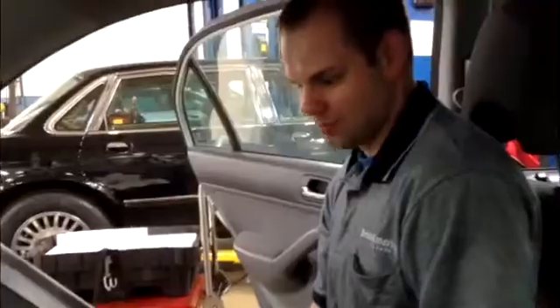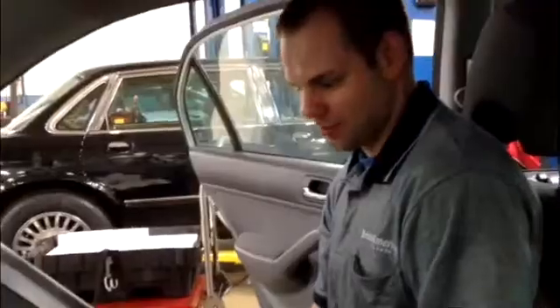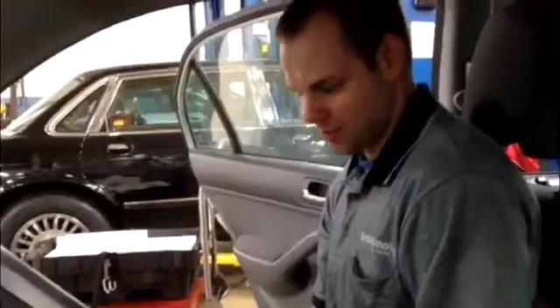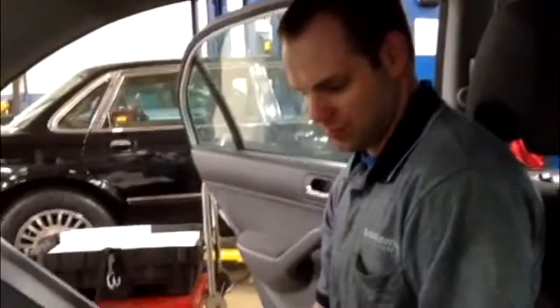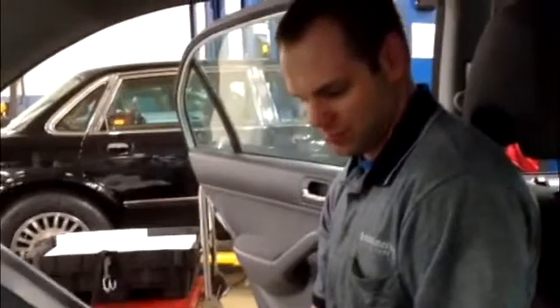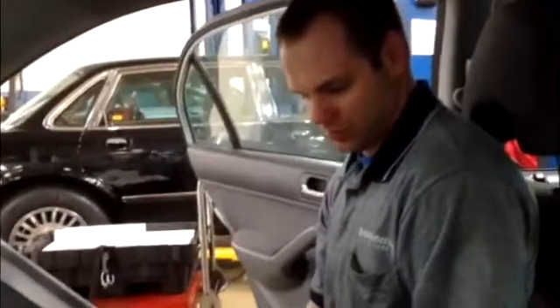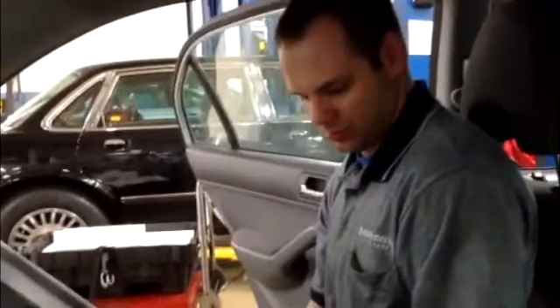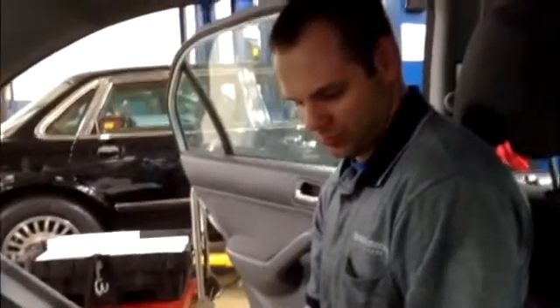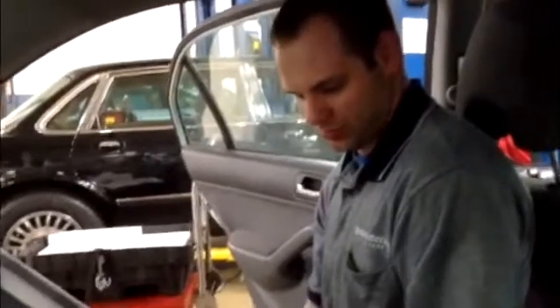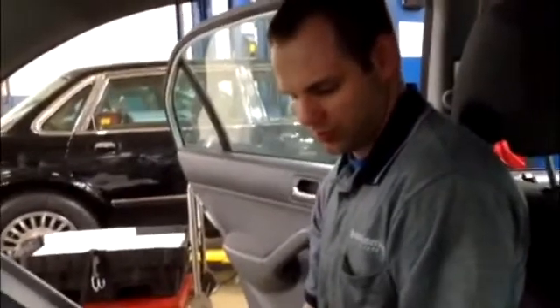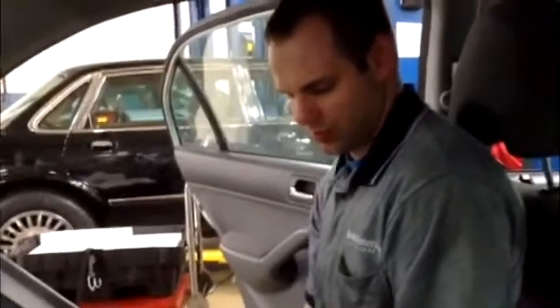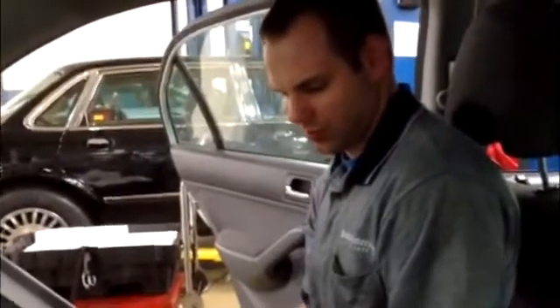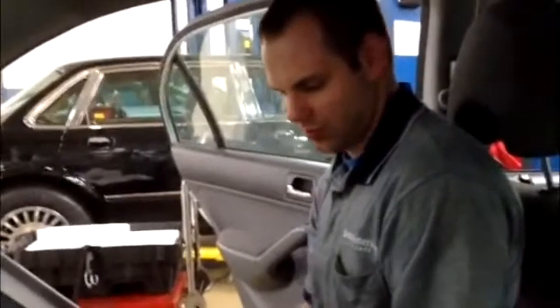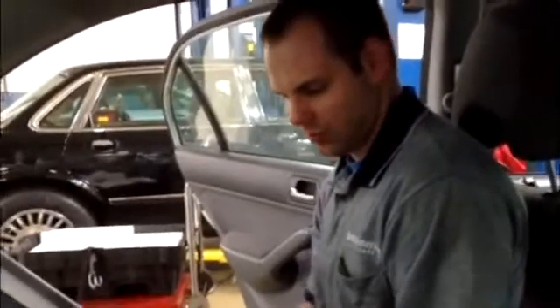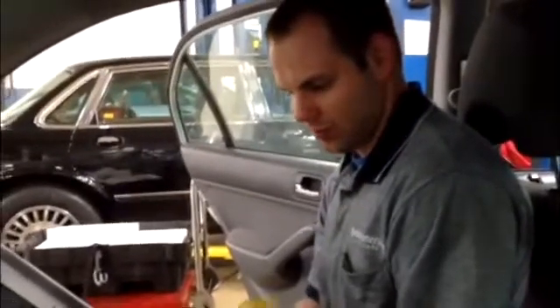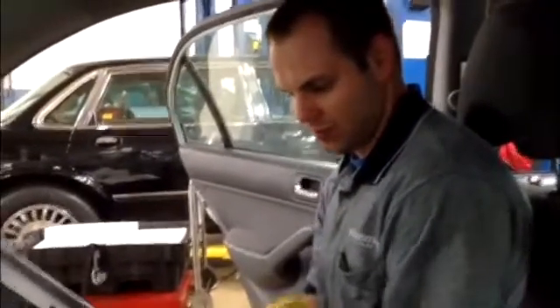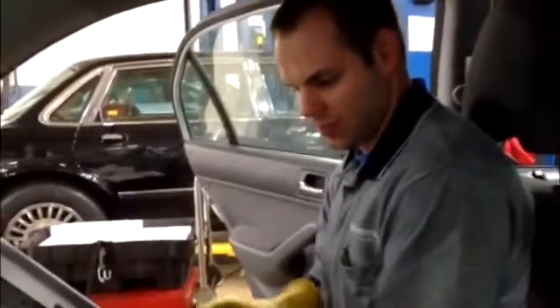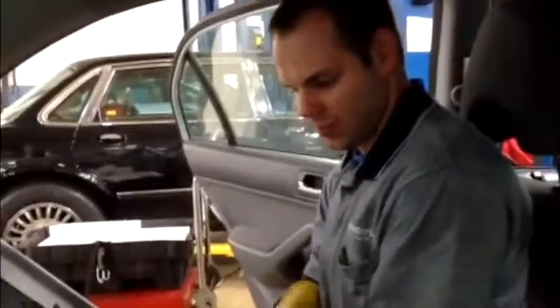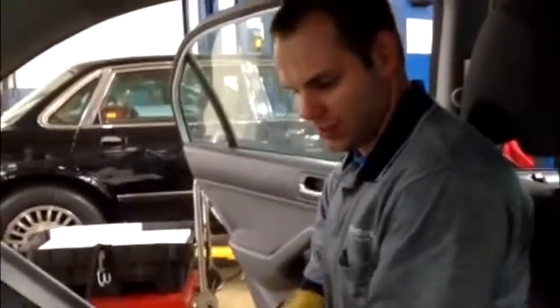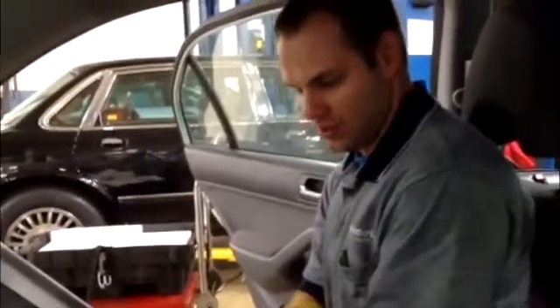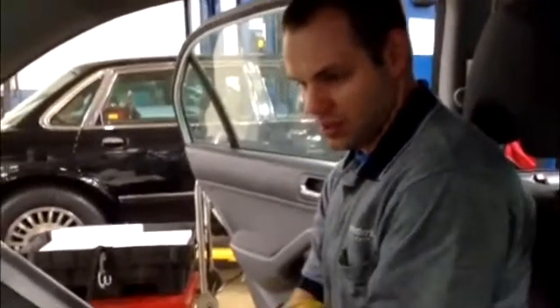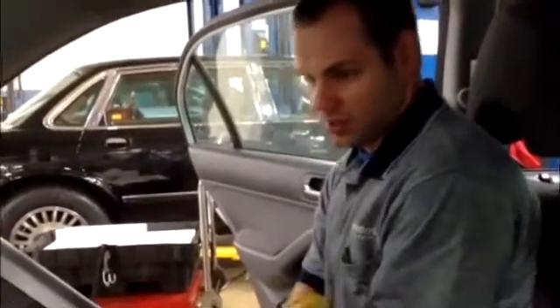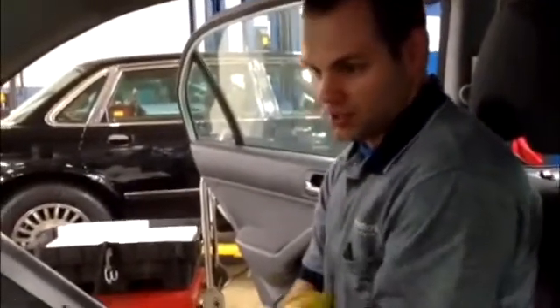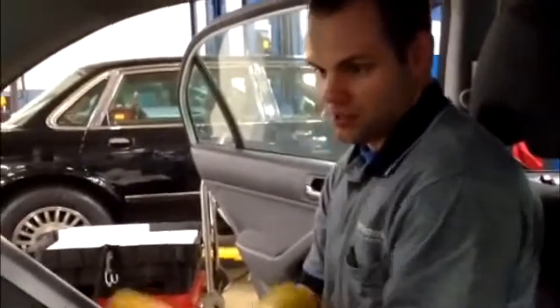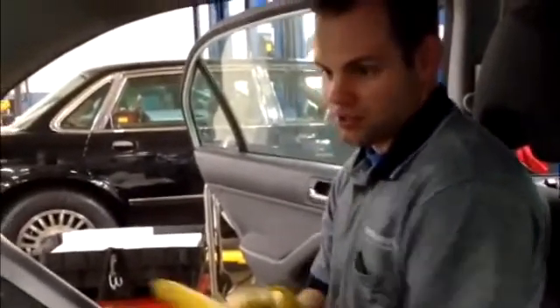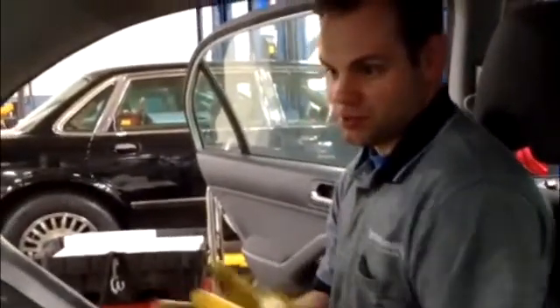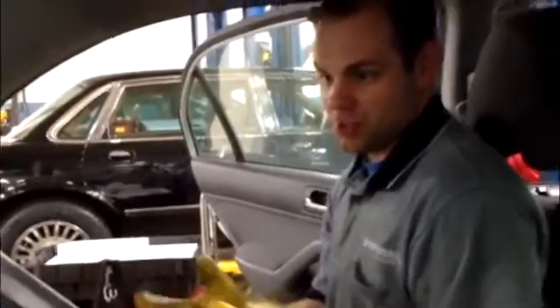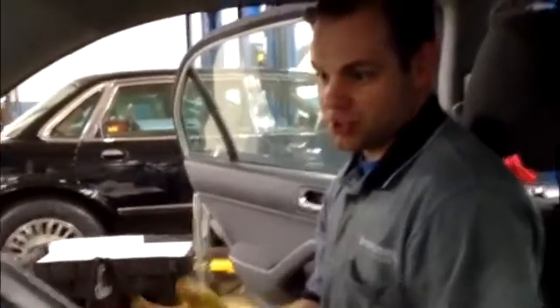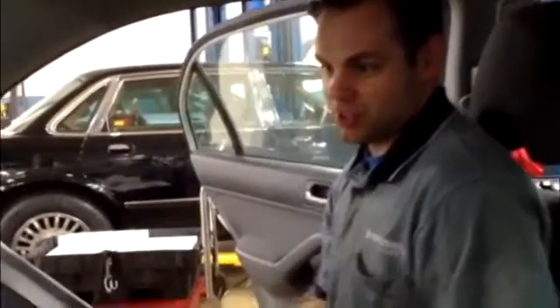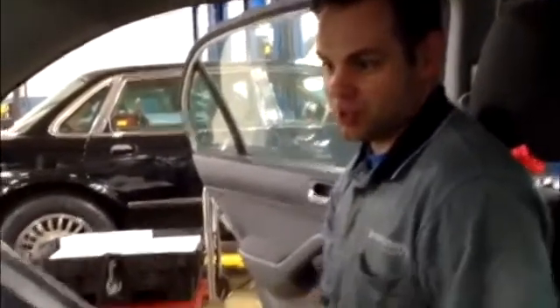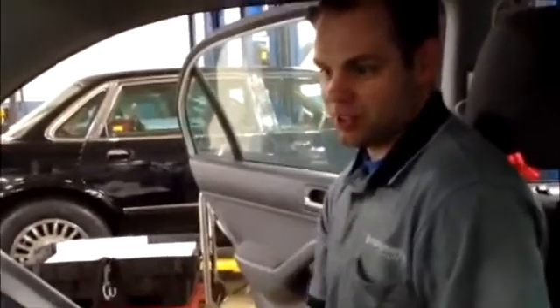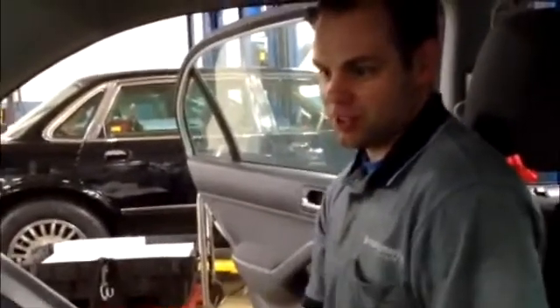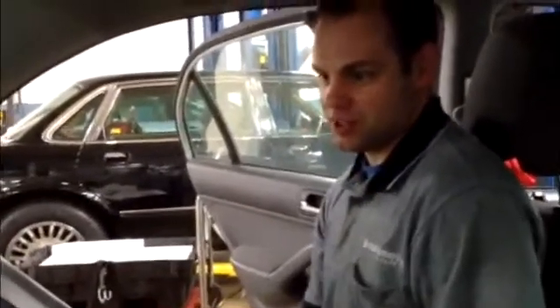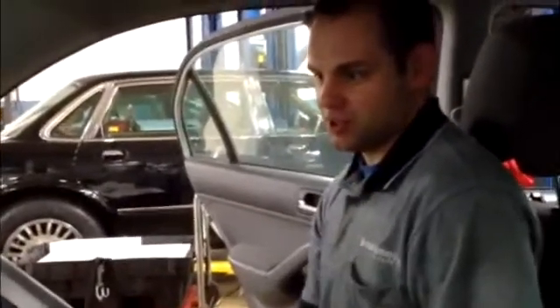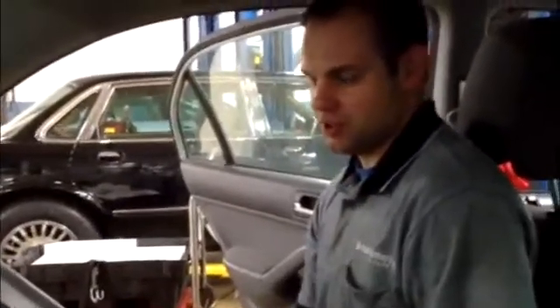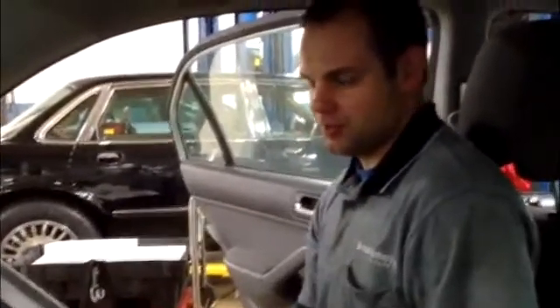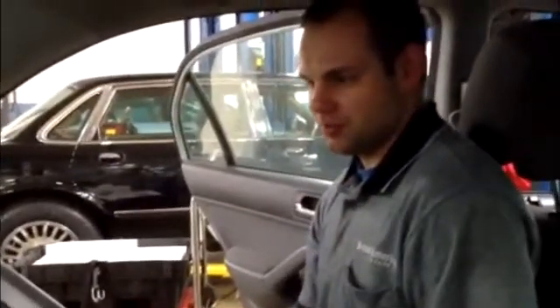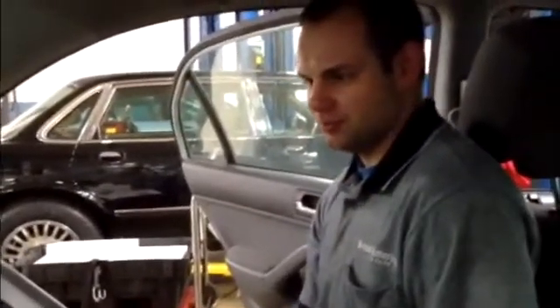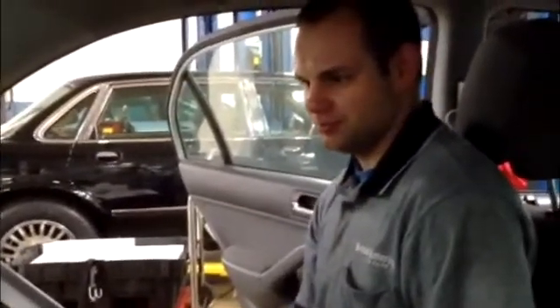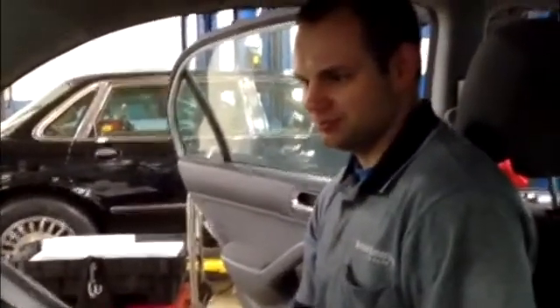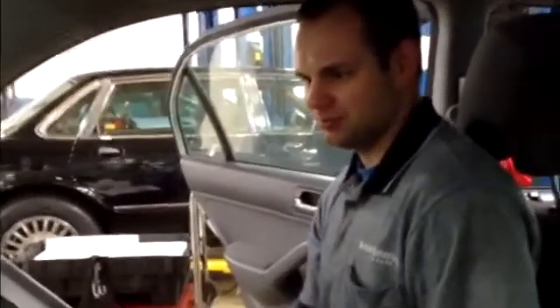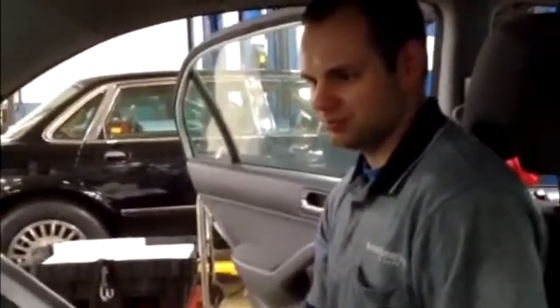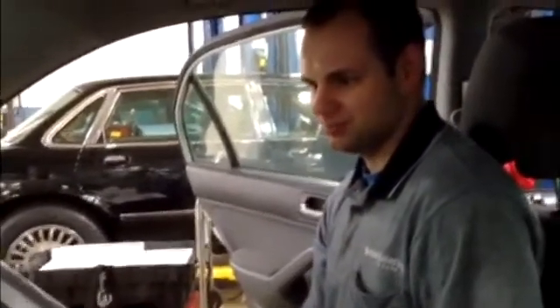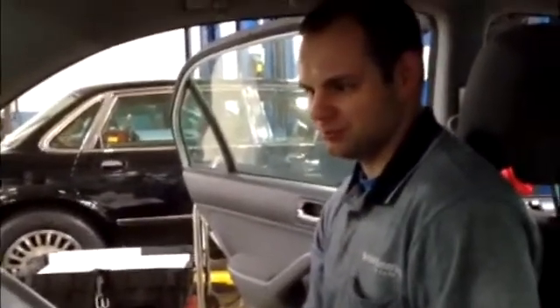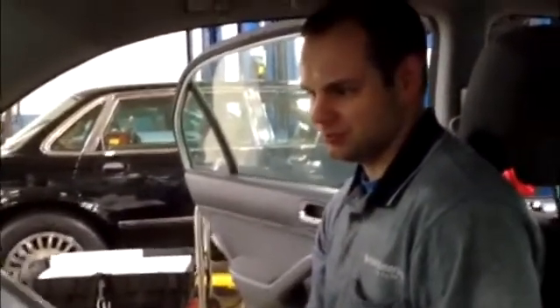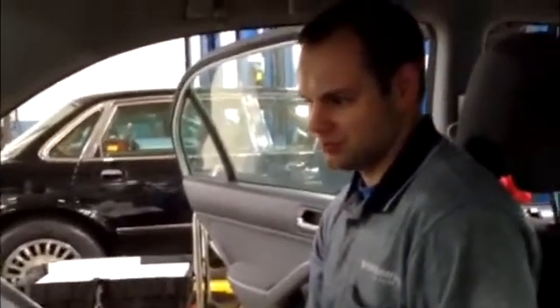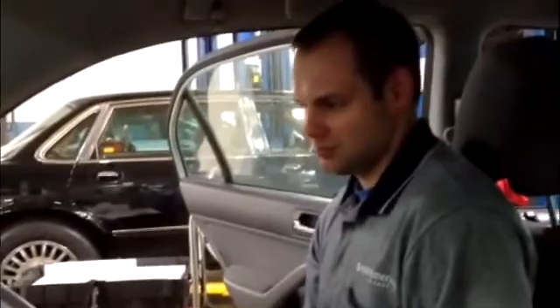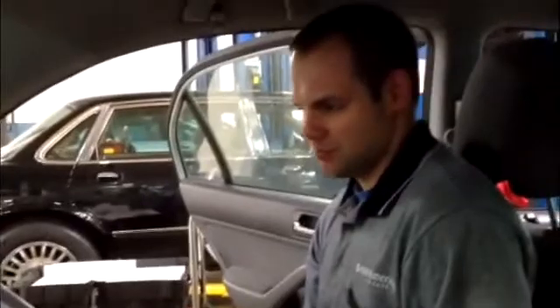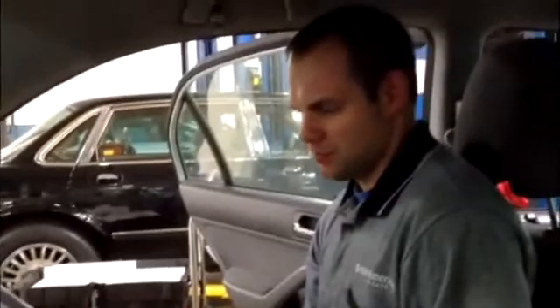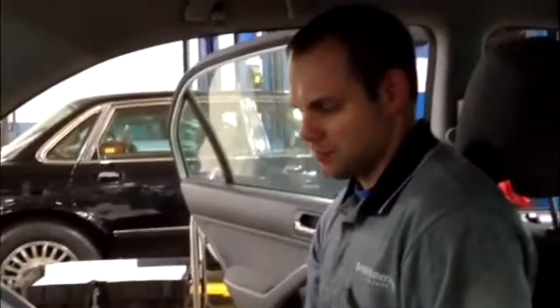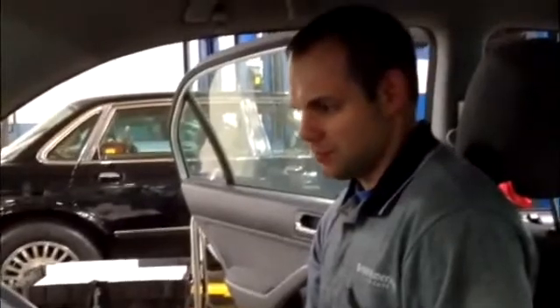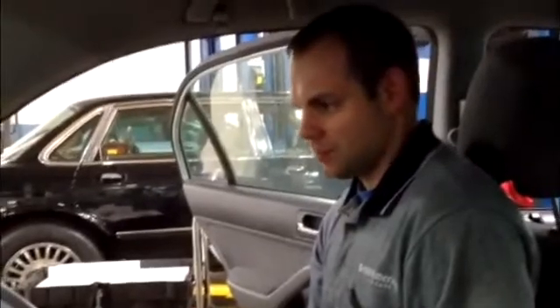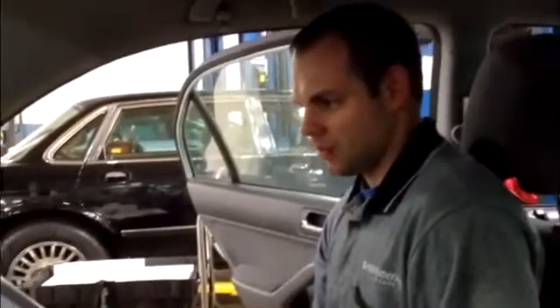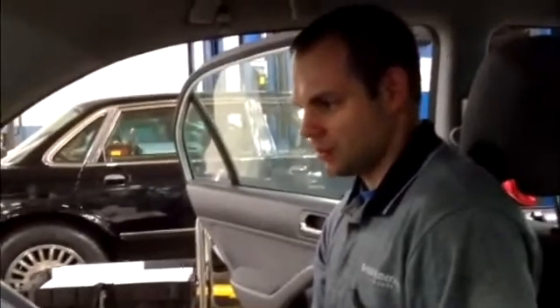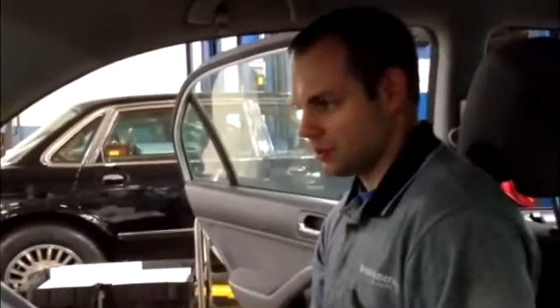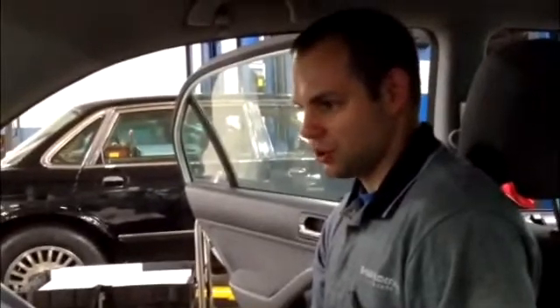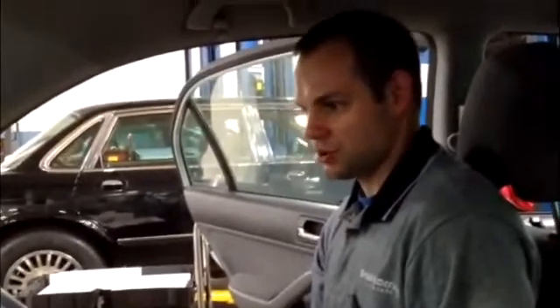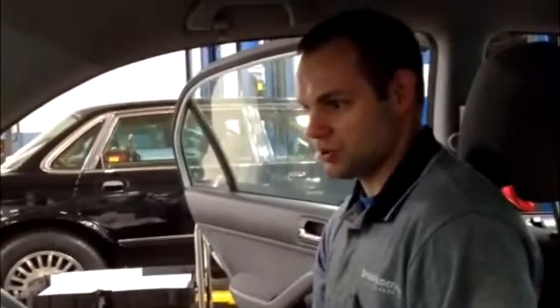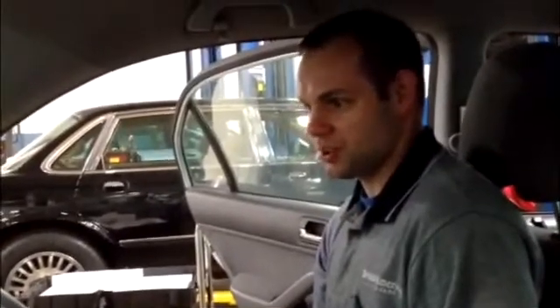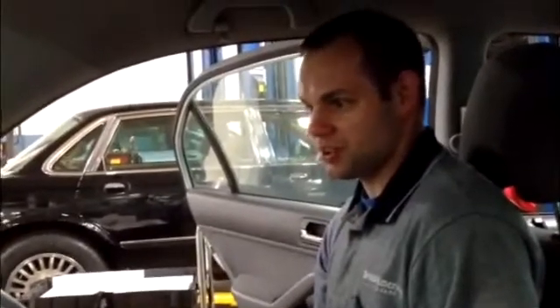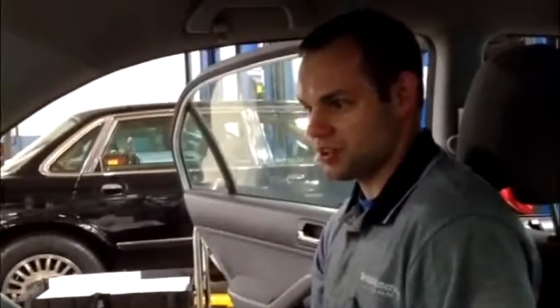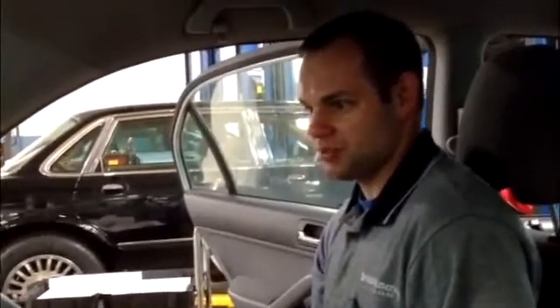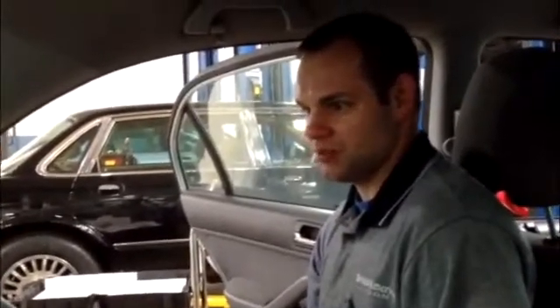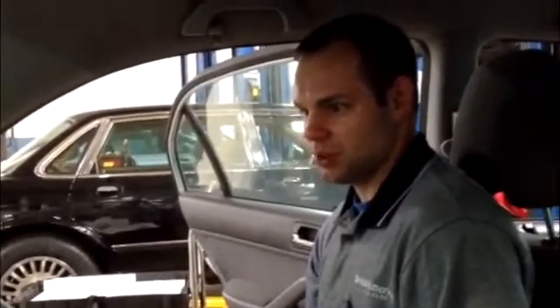Why do you have to wear these rubber gloves, Ben? To make sure I don't get electrocuted. What sort of voltage are we talking about? Close to 300 volts.